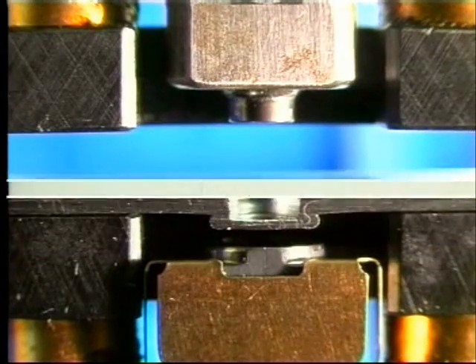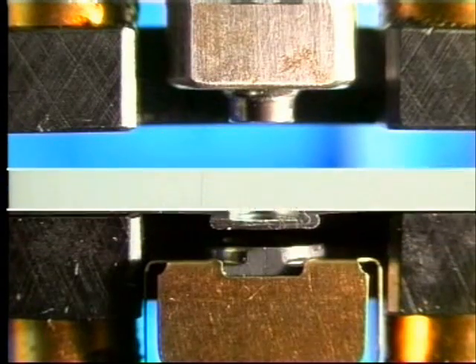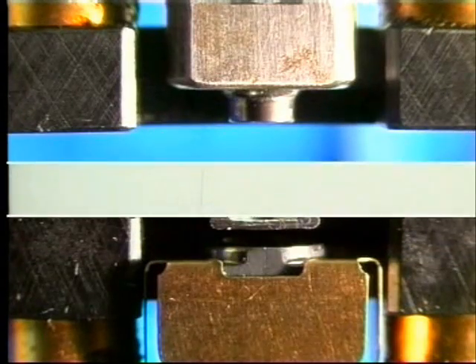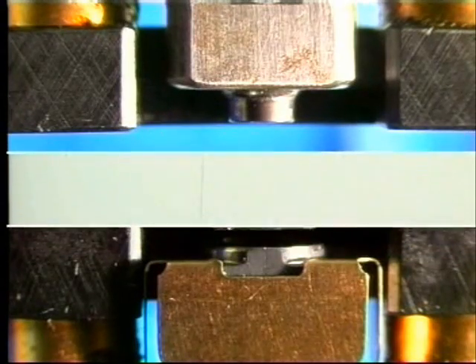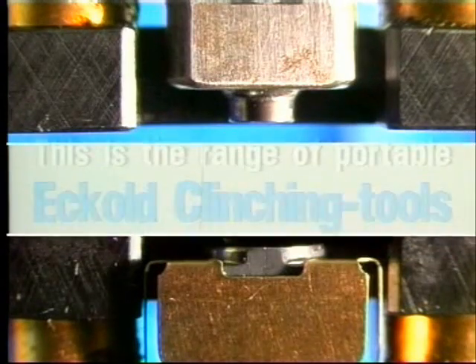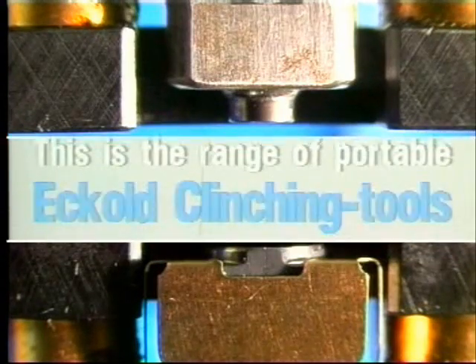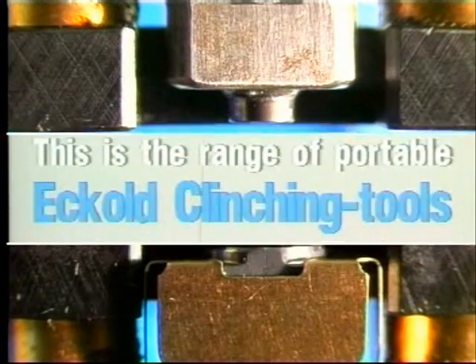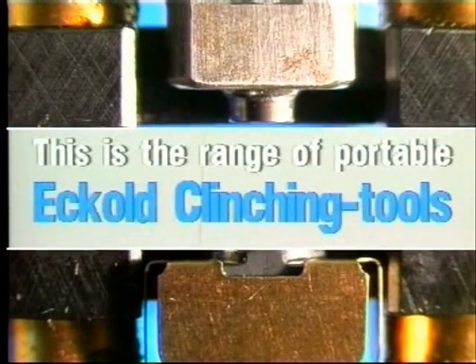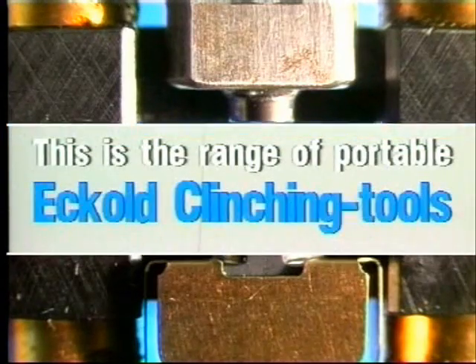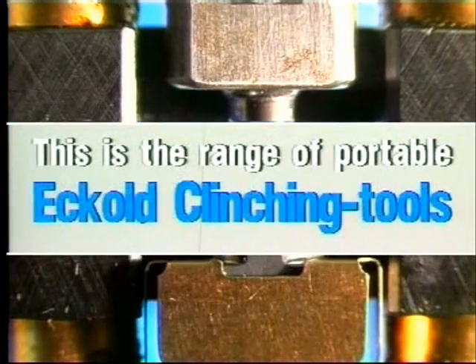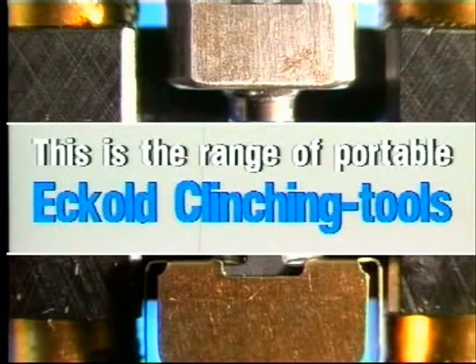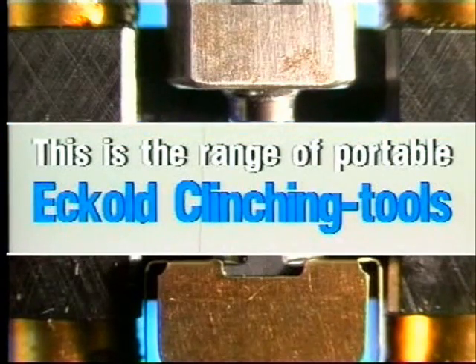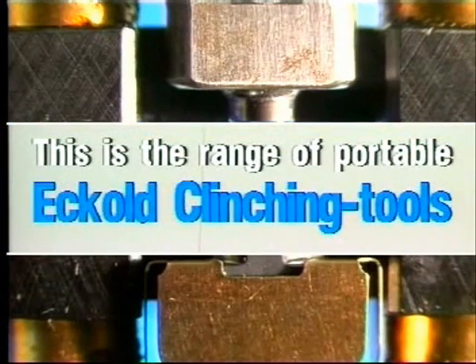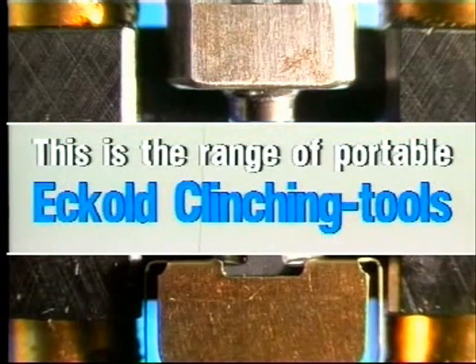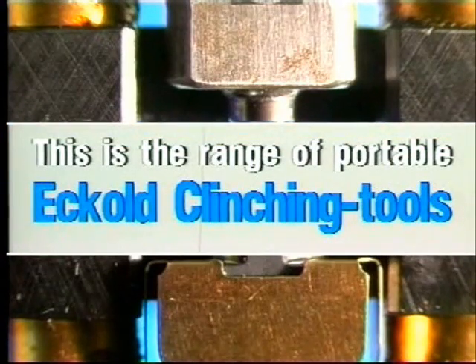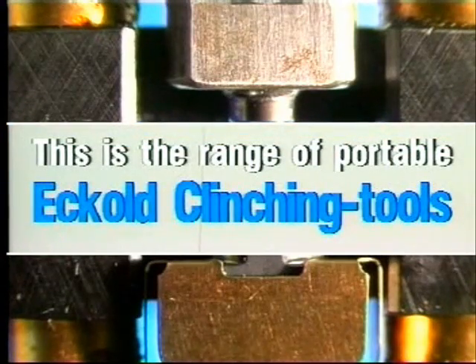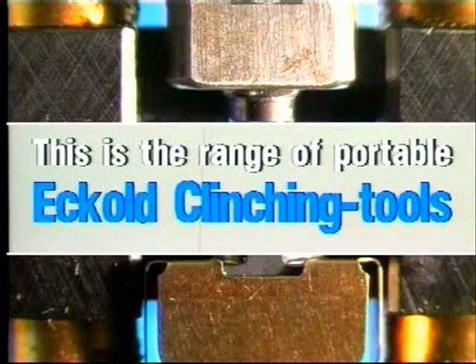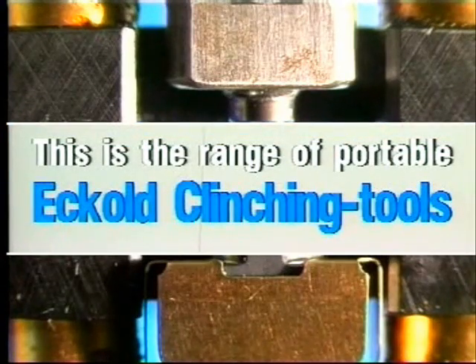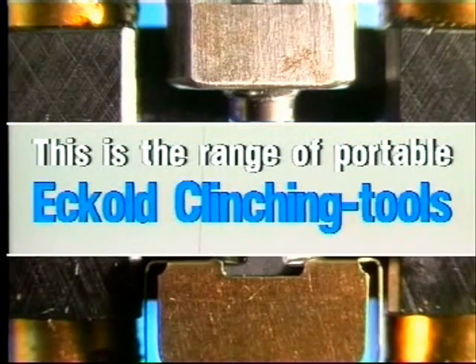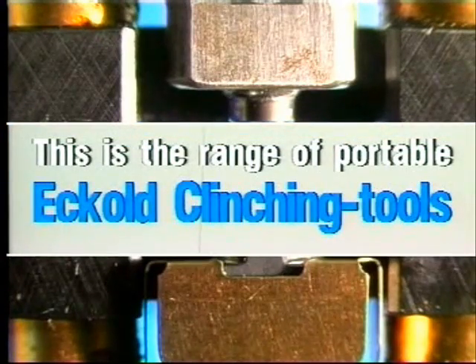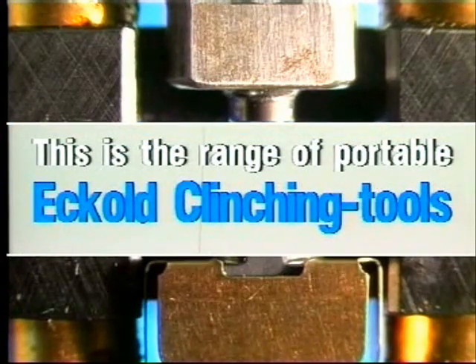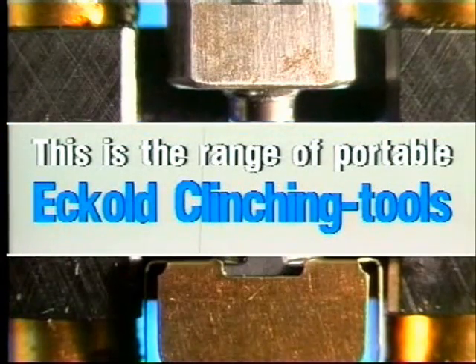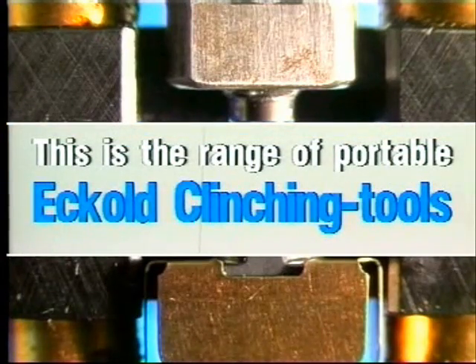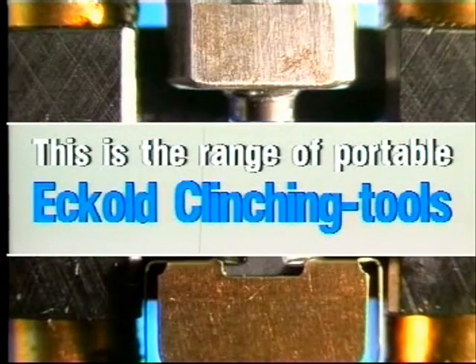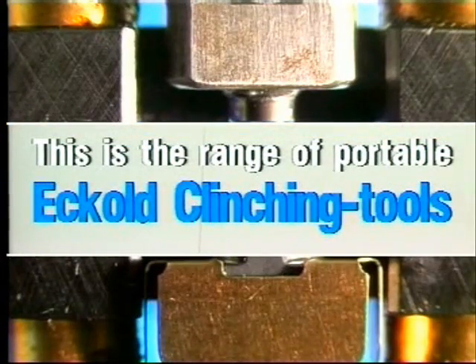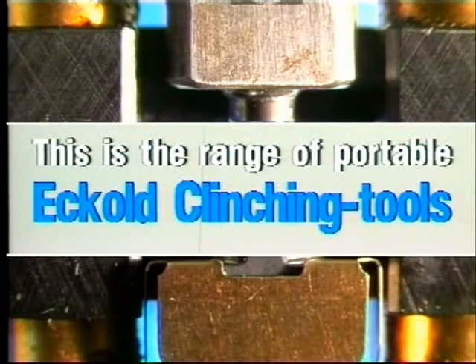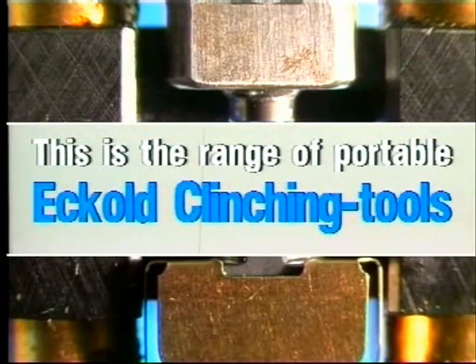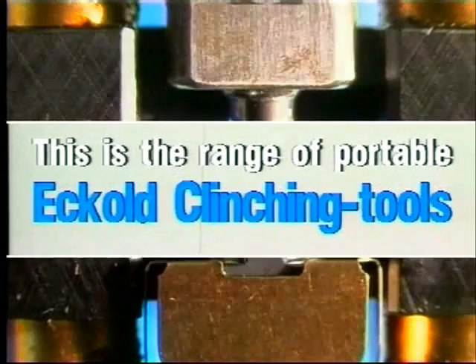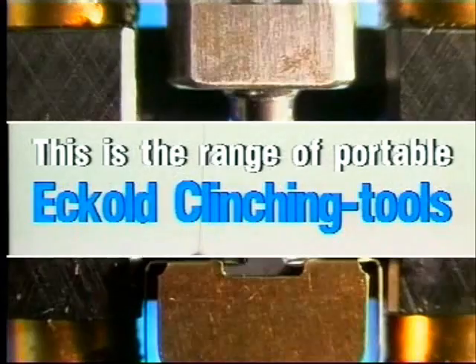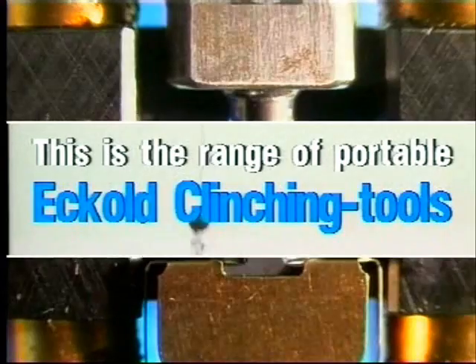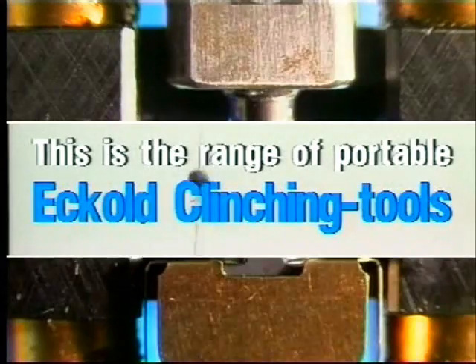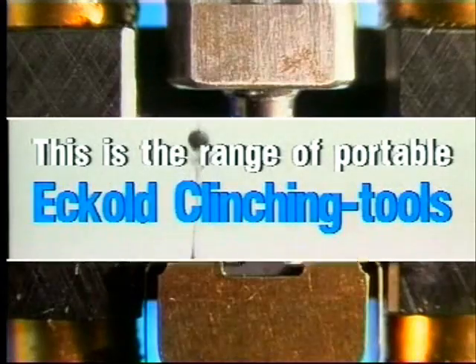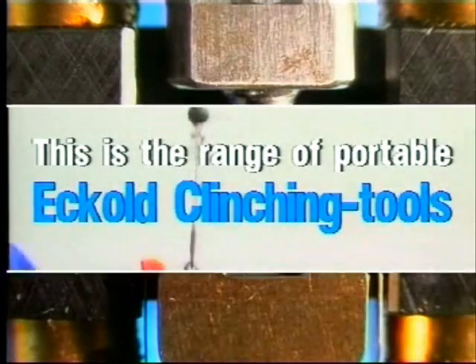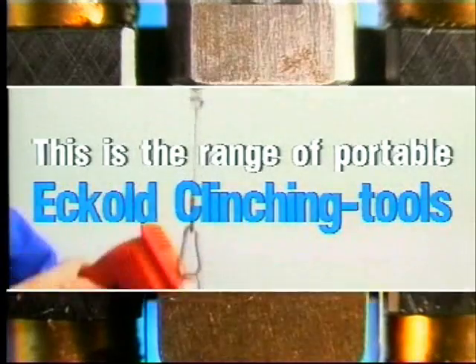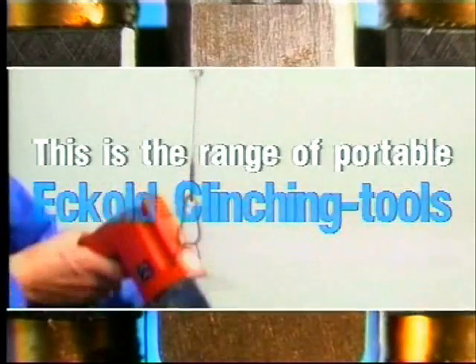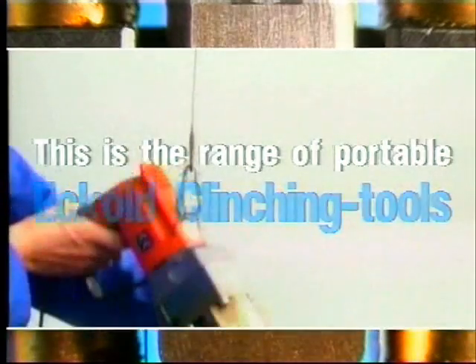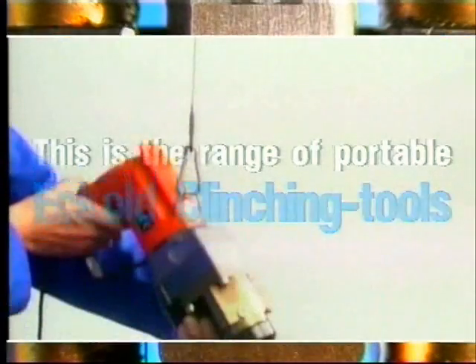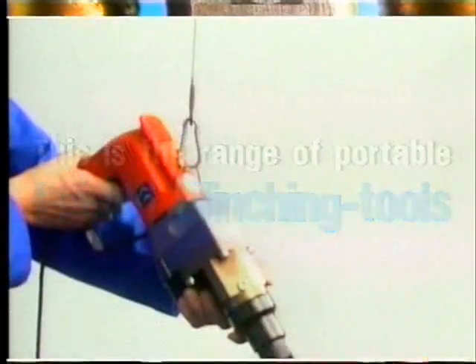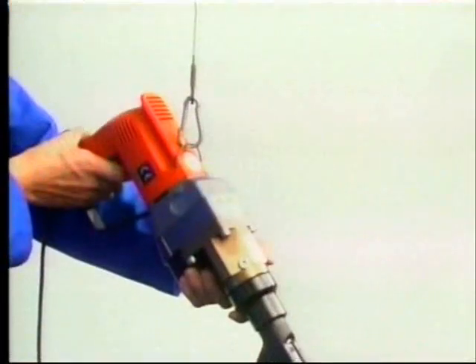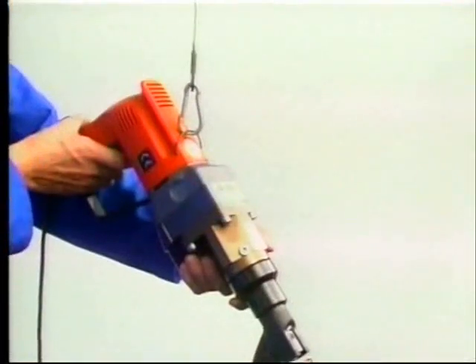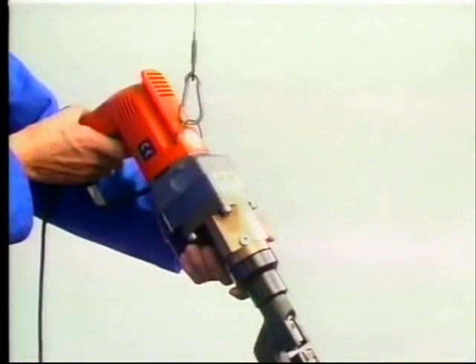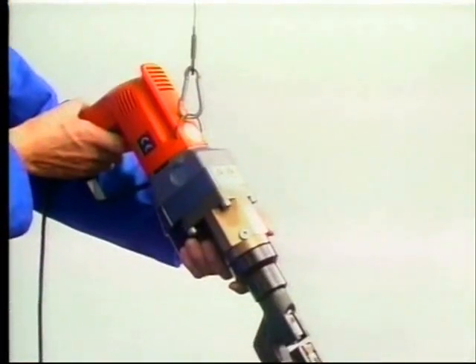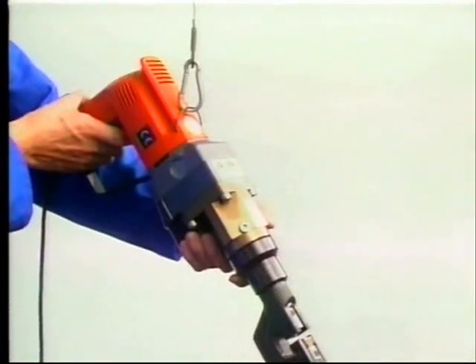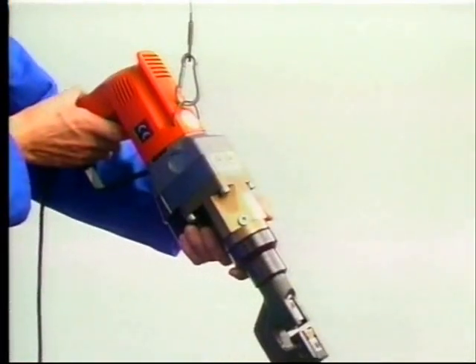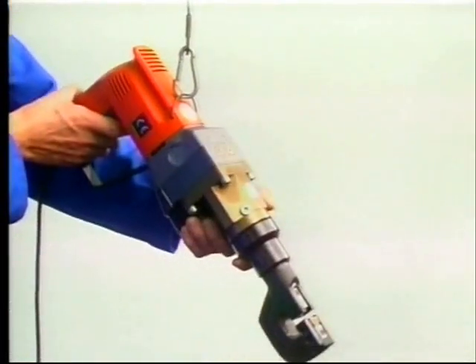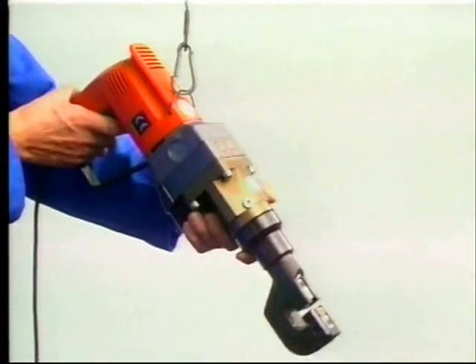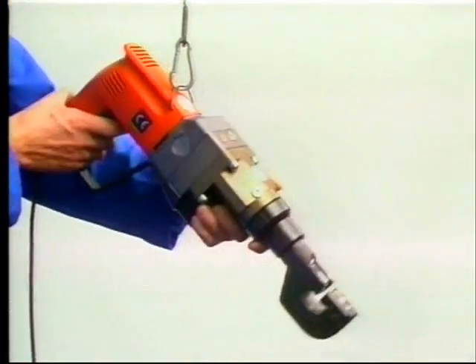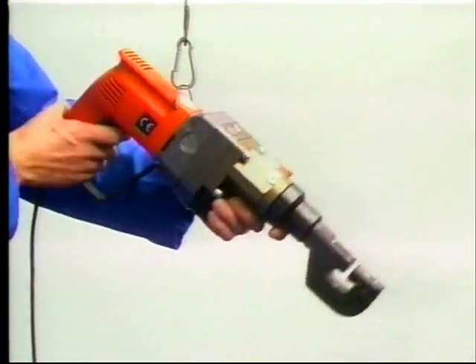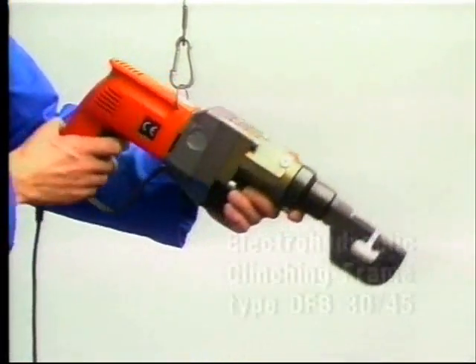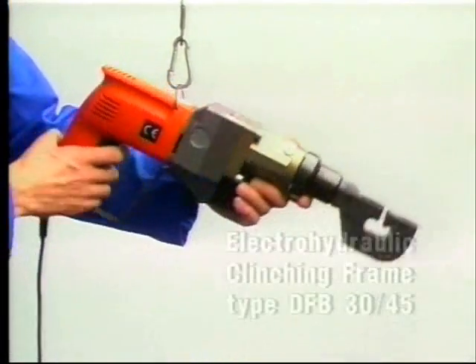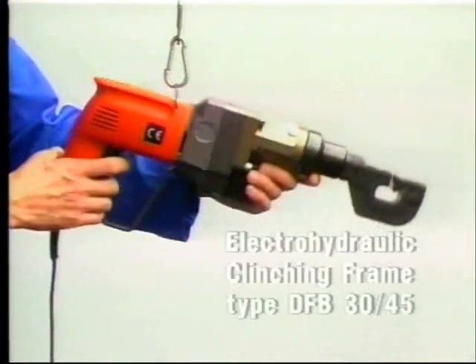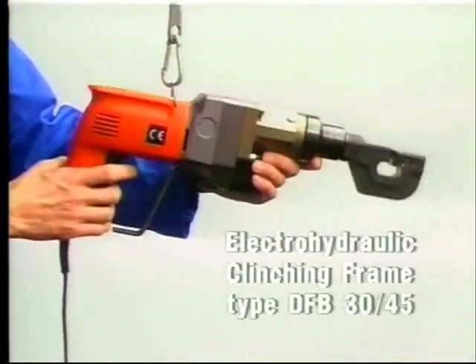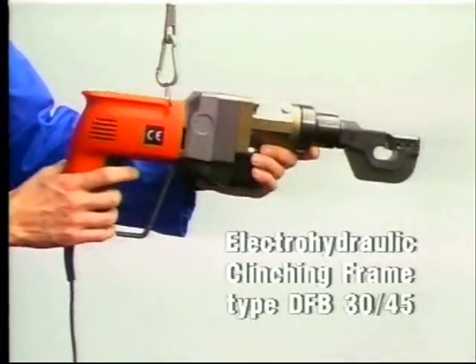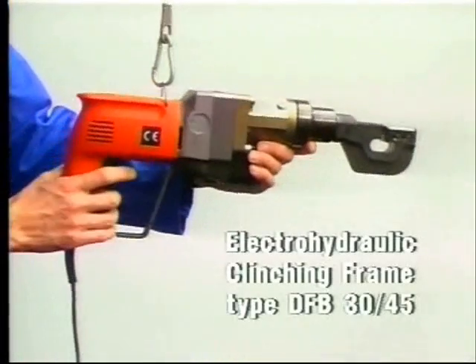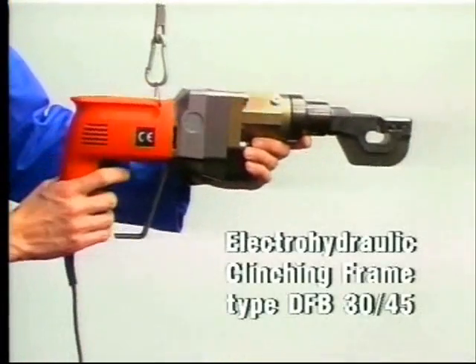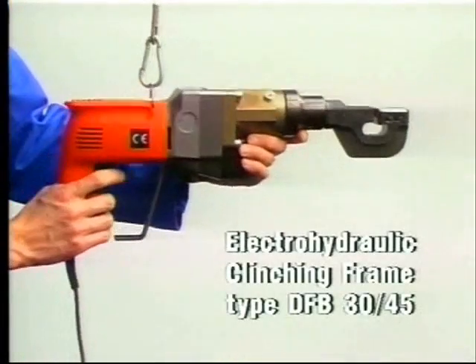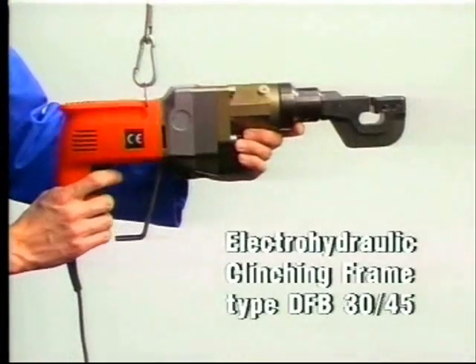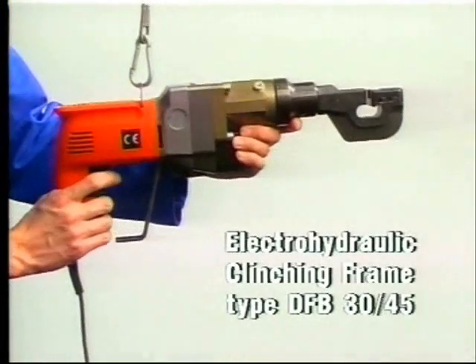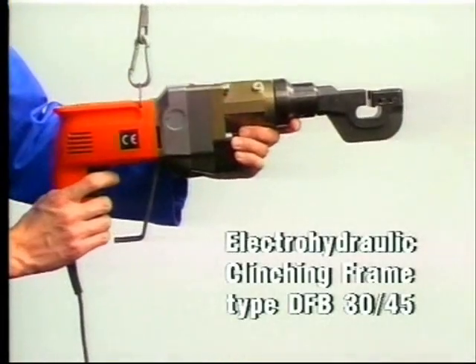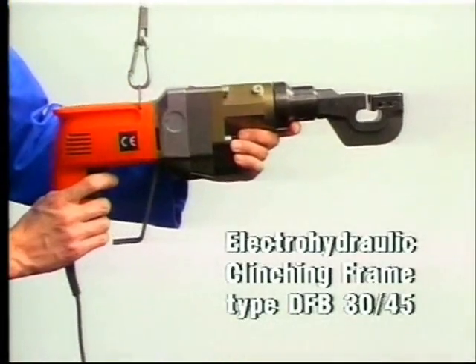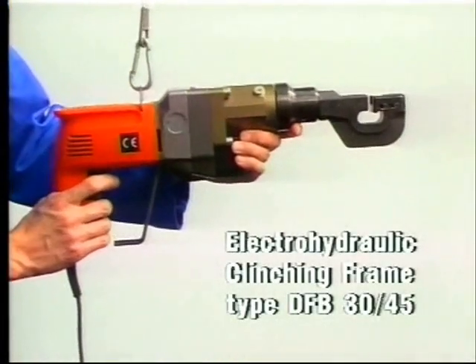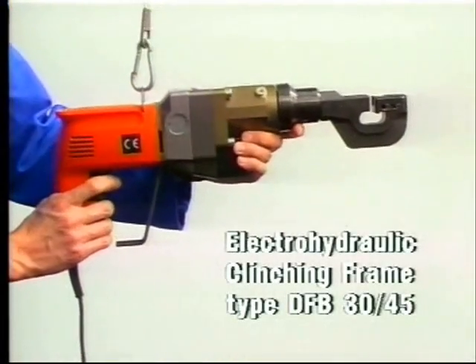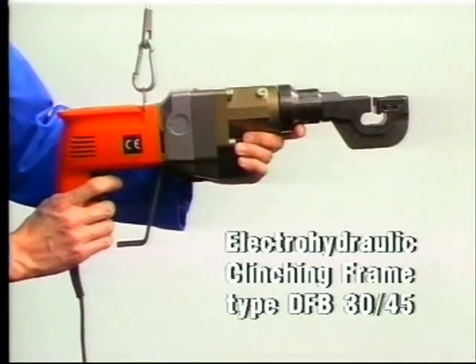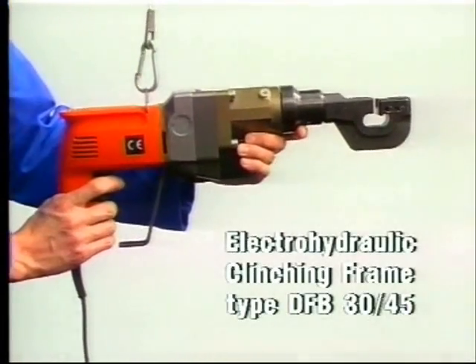This is the range of portable clinching tools, which we'd like to introduce to you by showing you brief examples.